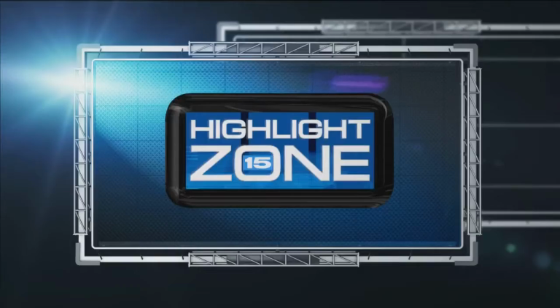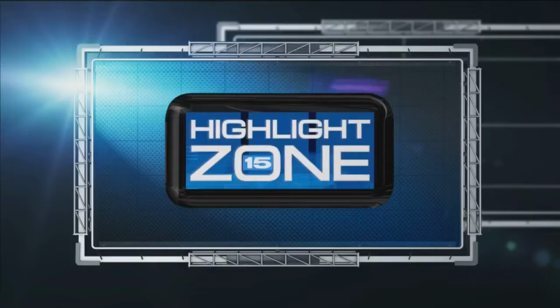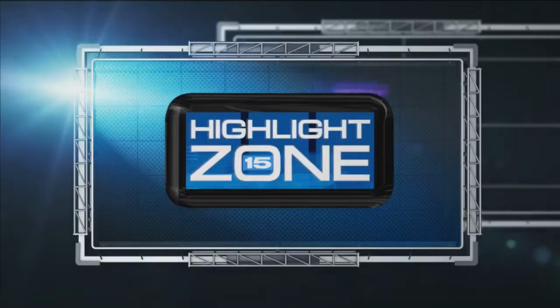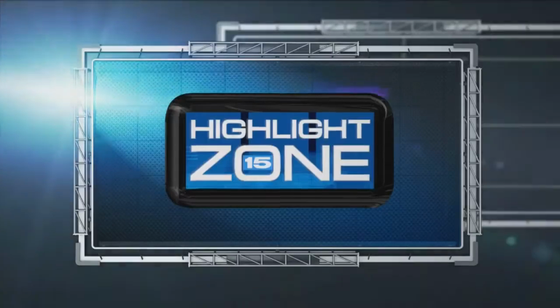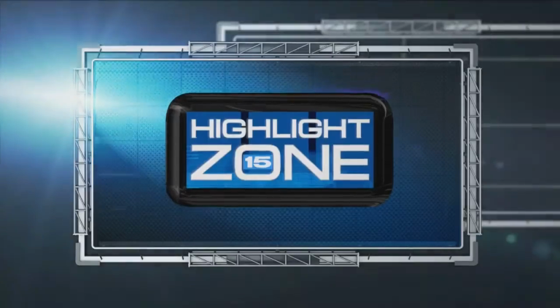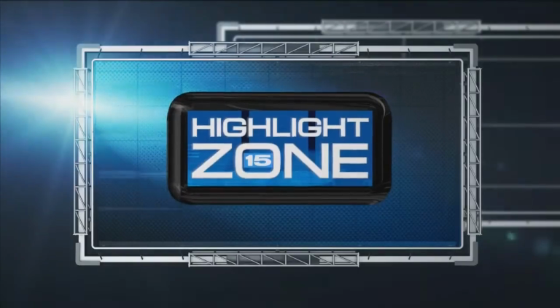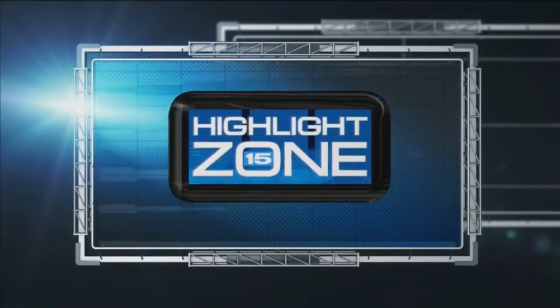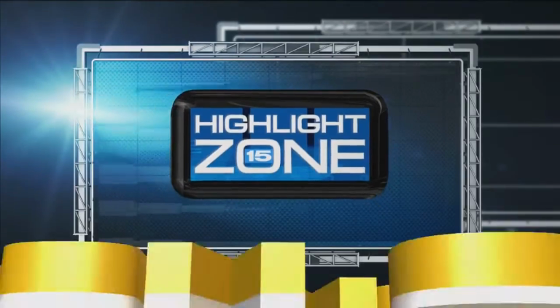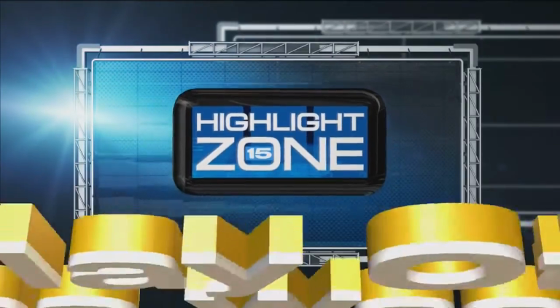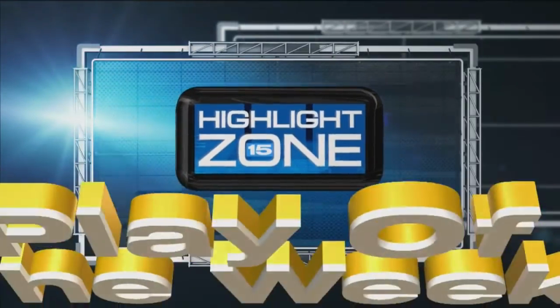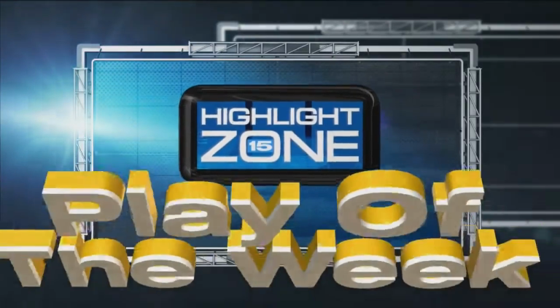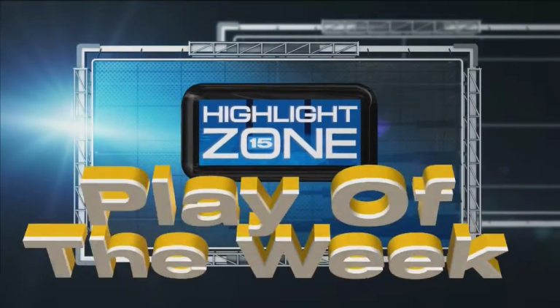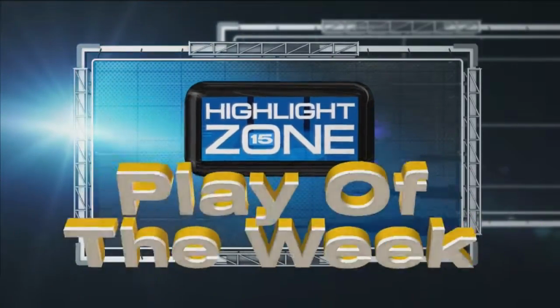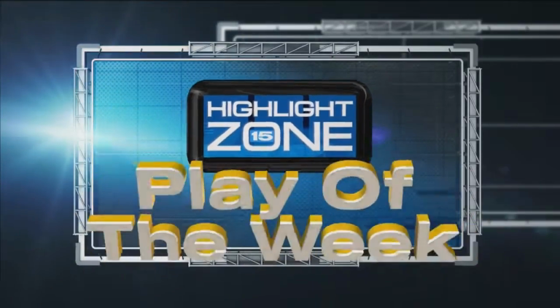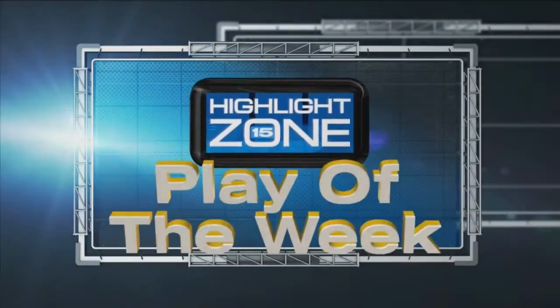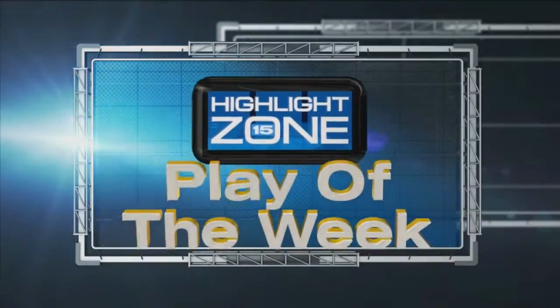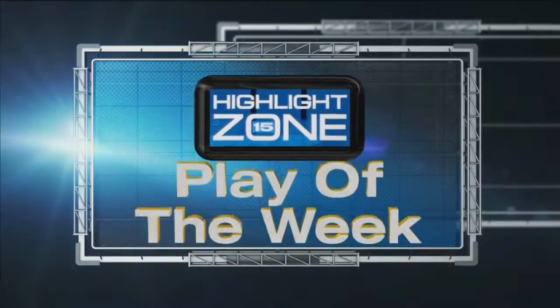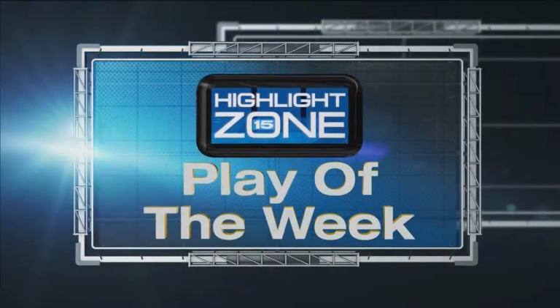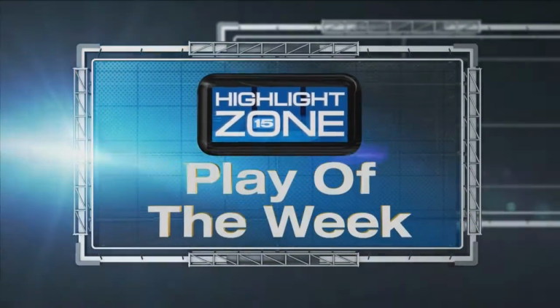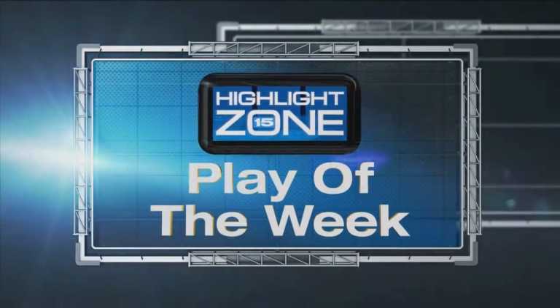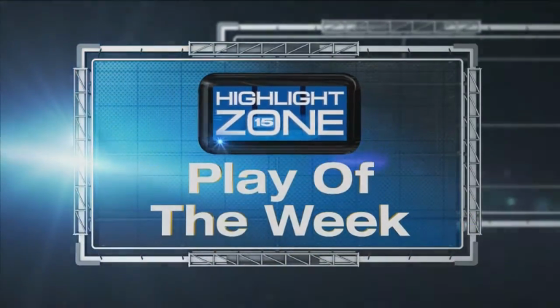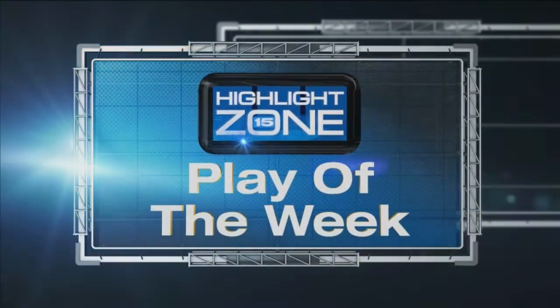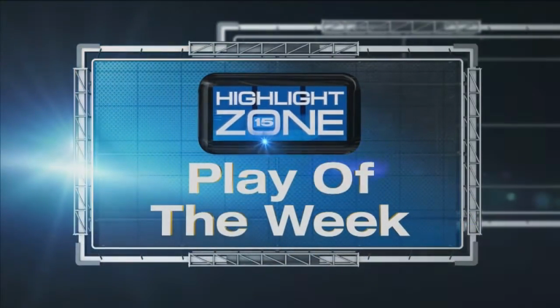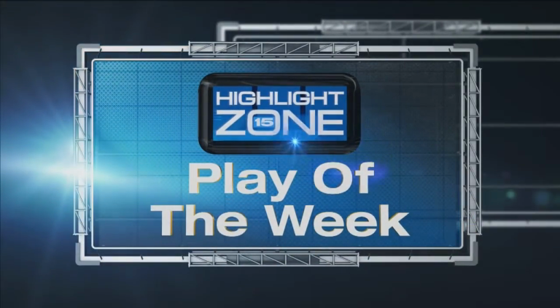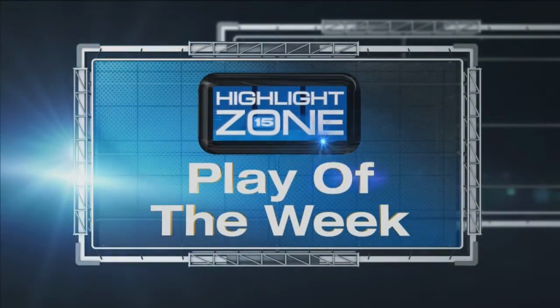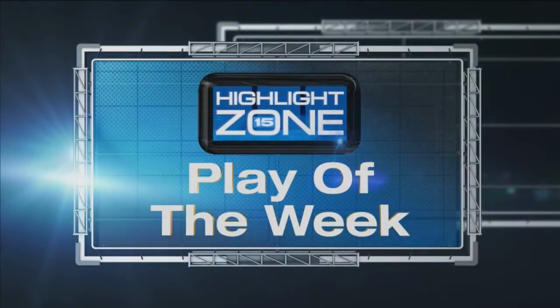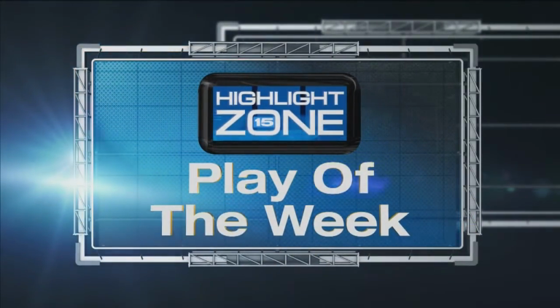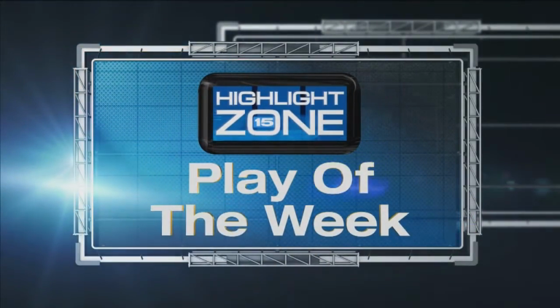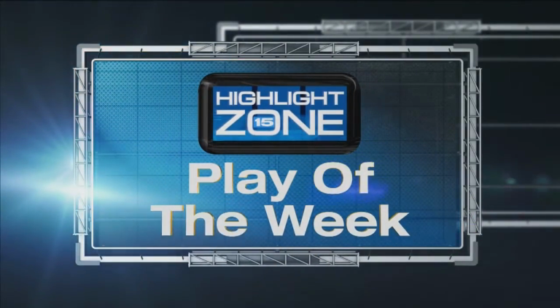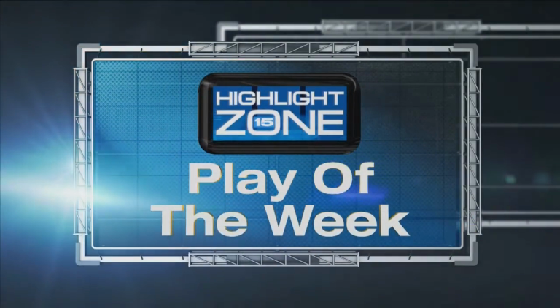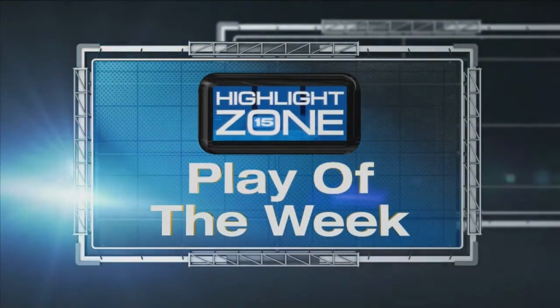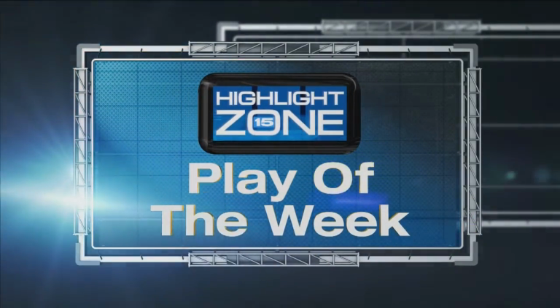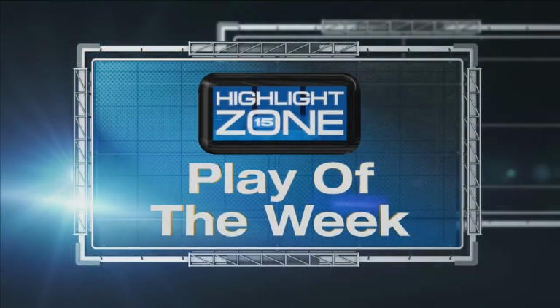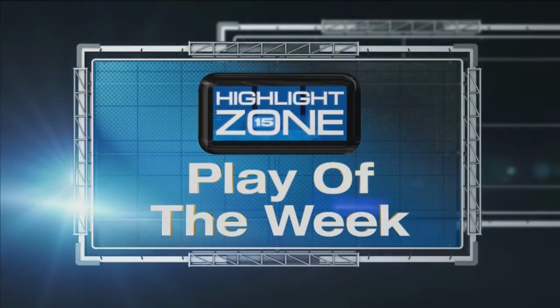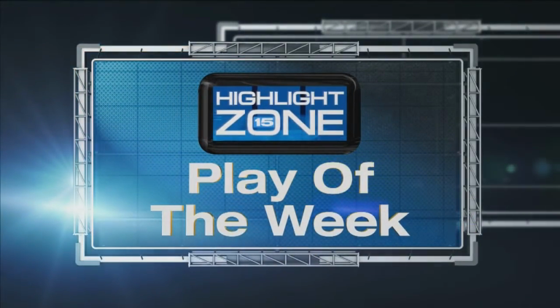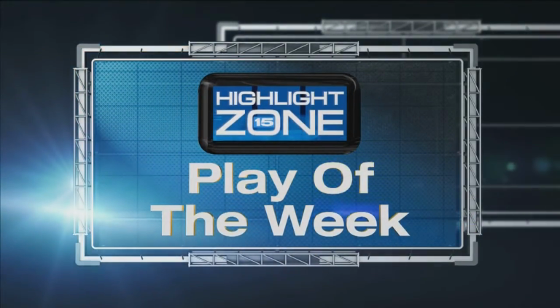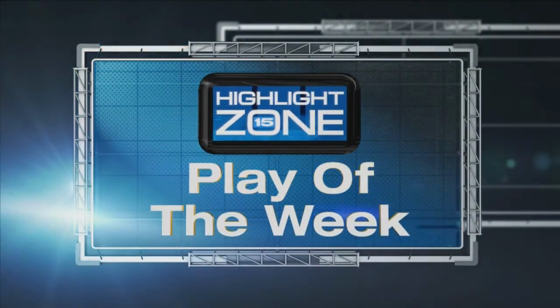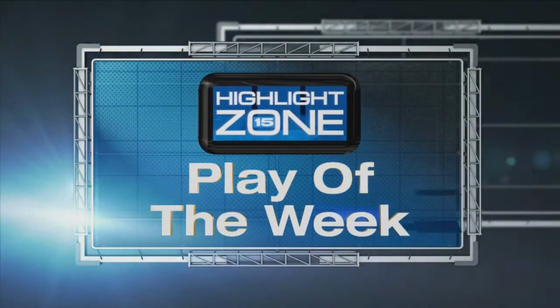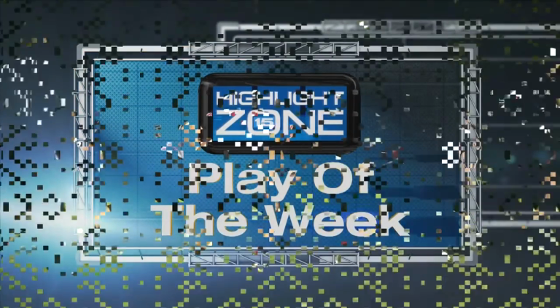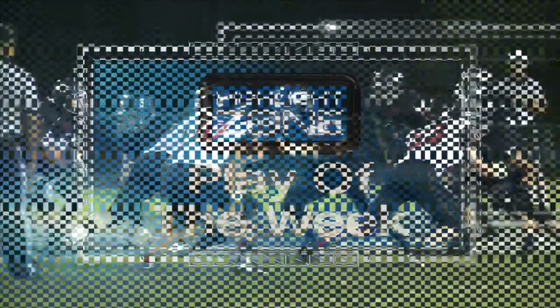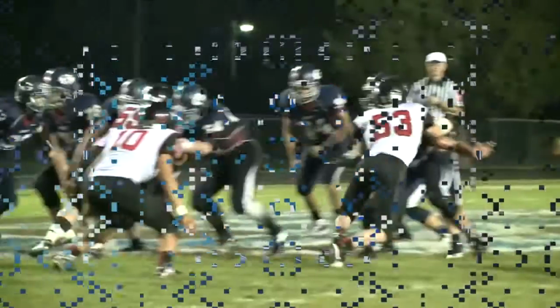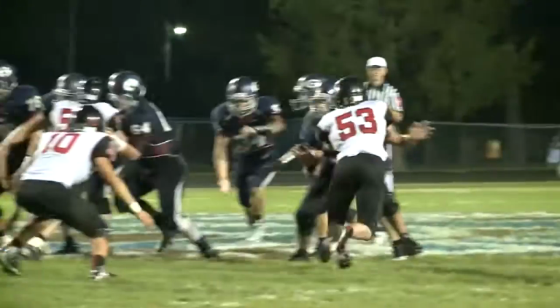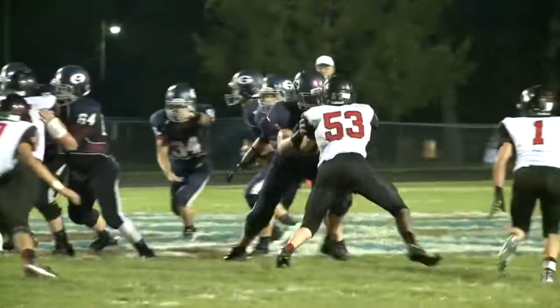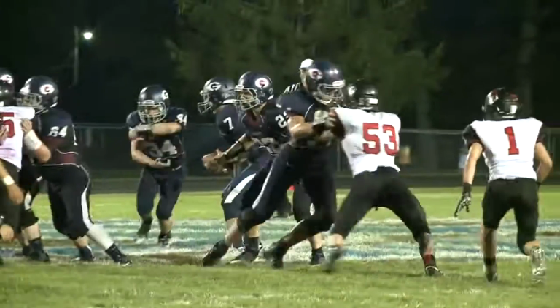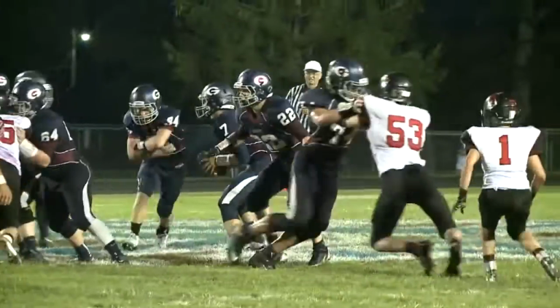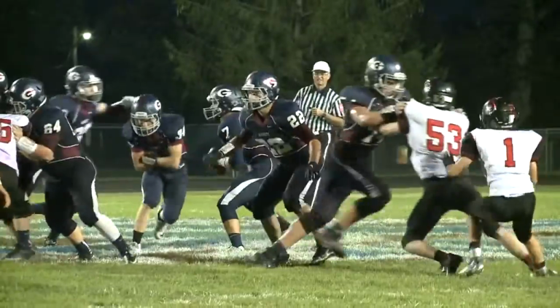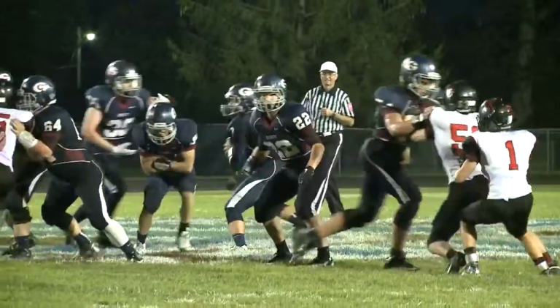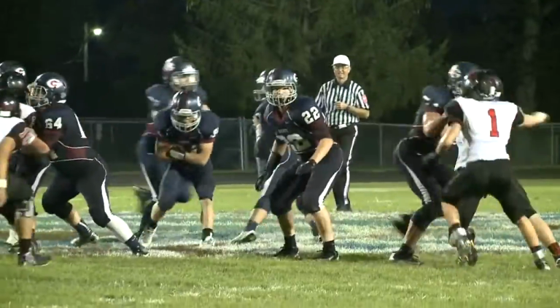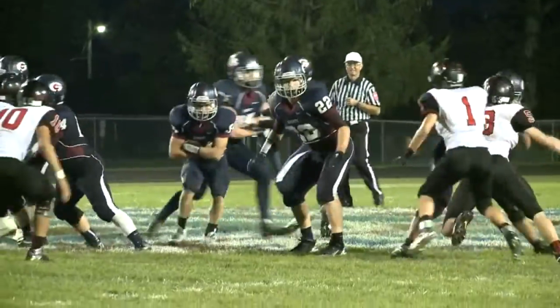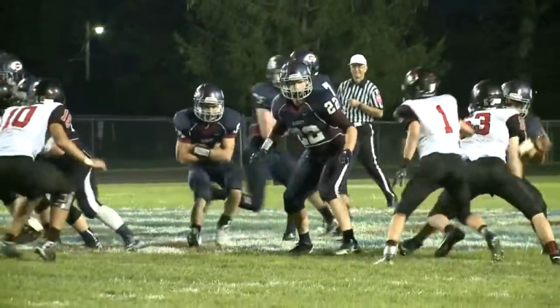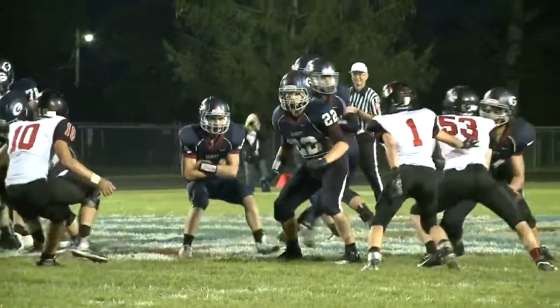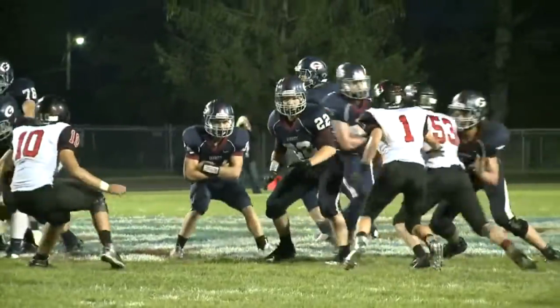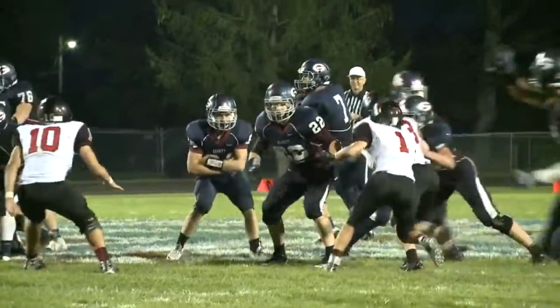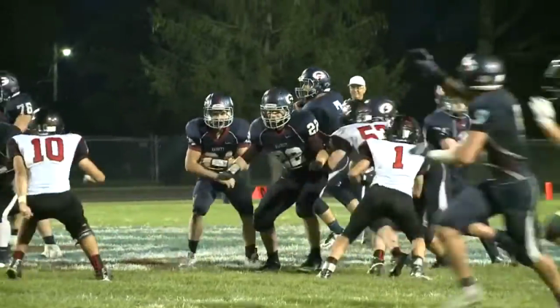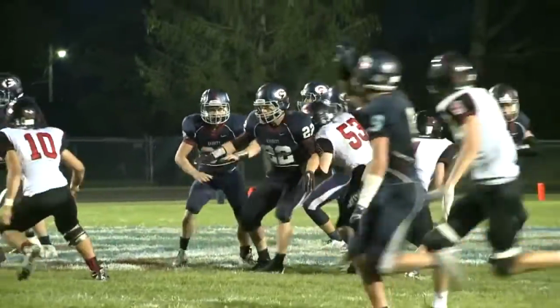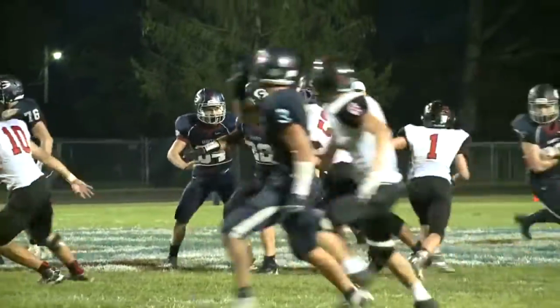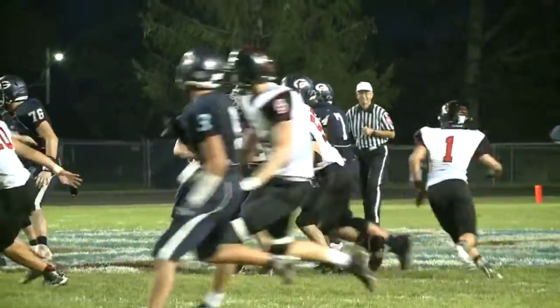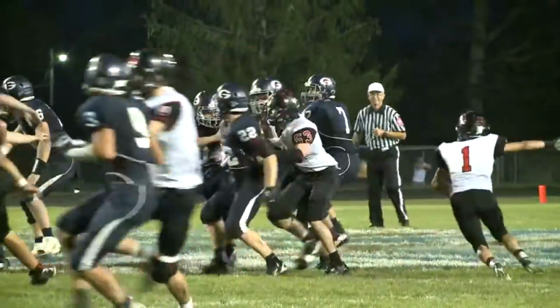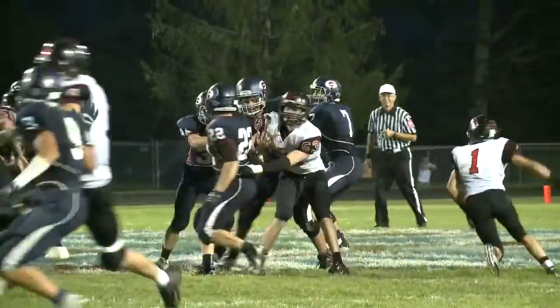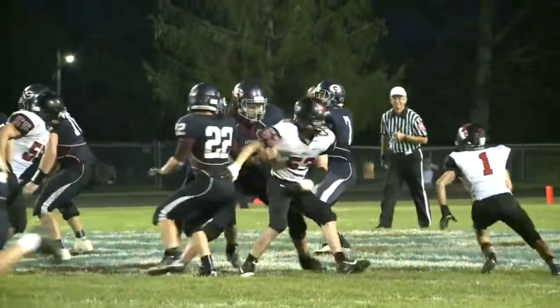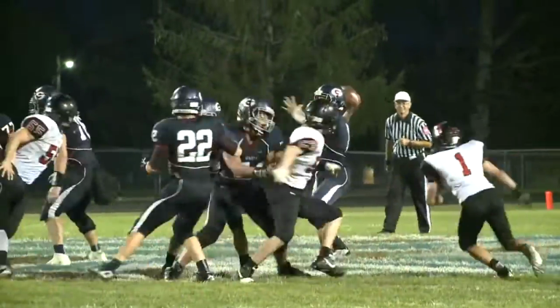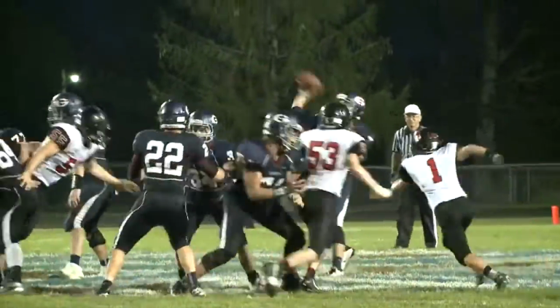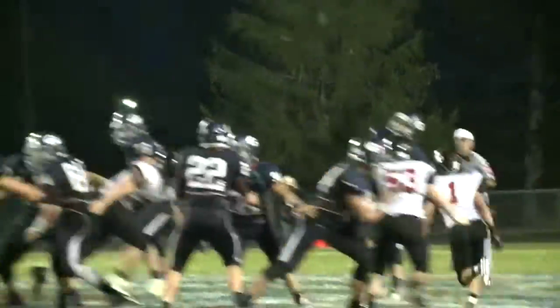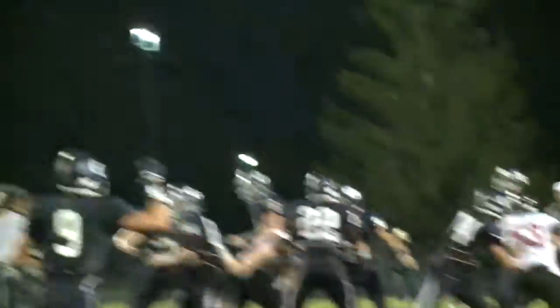All right, back to football. Plenty of great plays, but only one could be your Highlight Zone play of the week. And for this one, we've got to go back to Railroader Country.